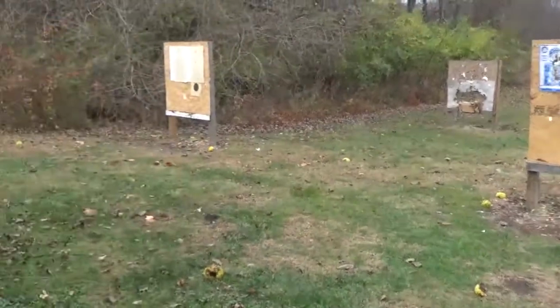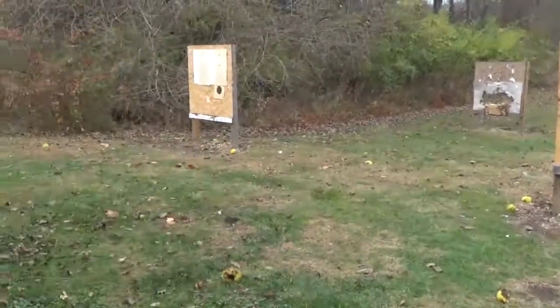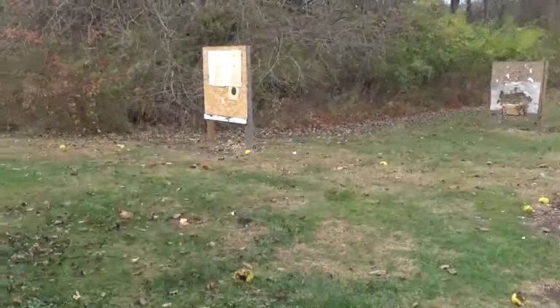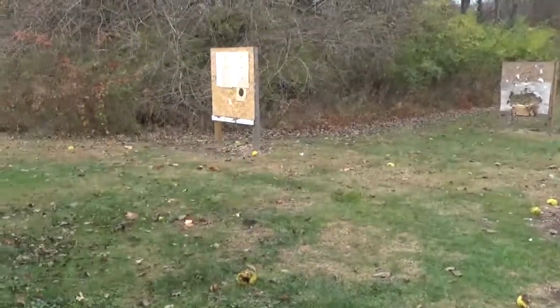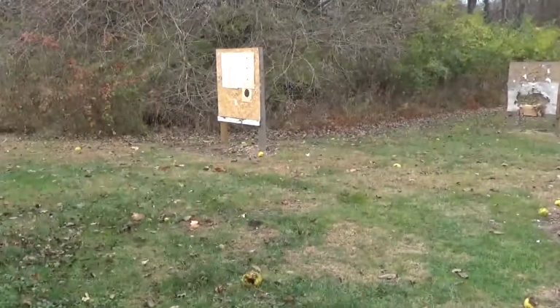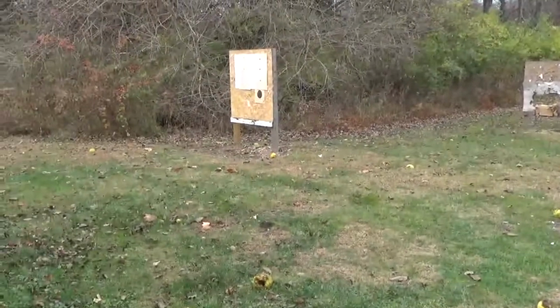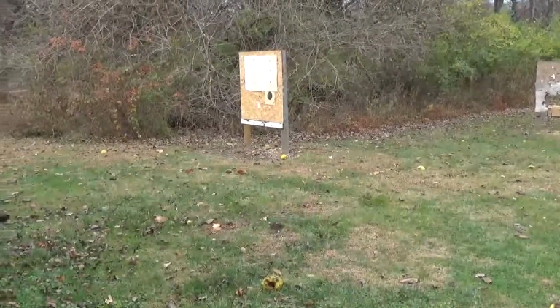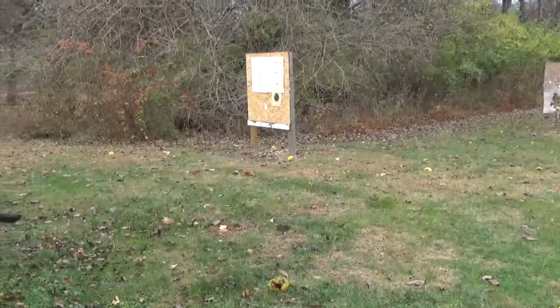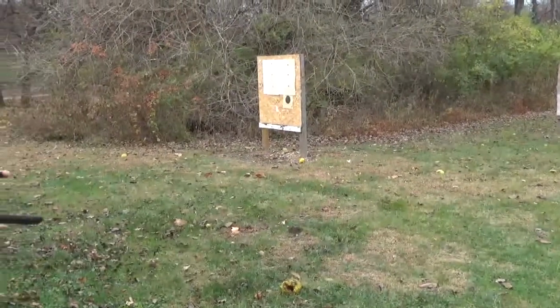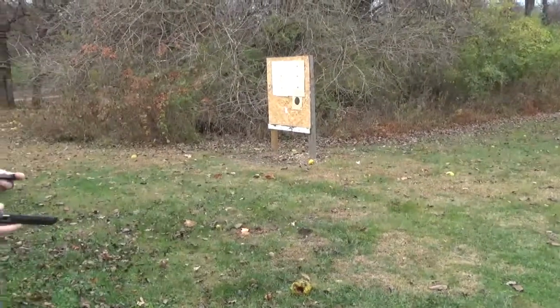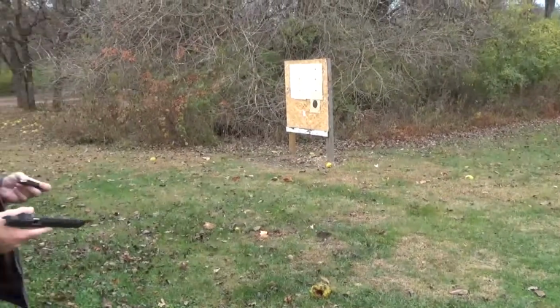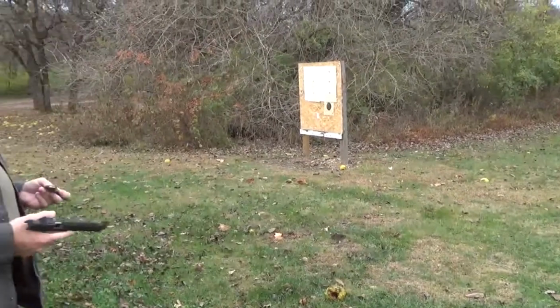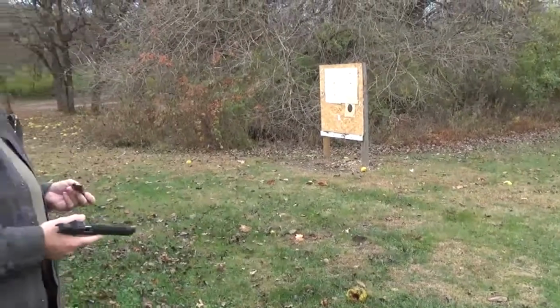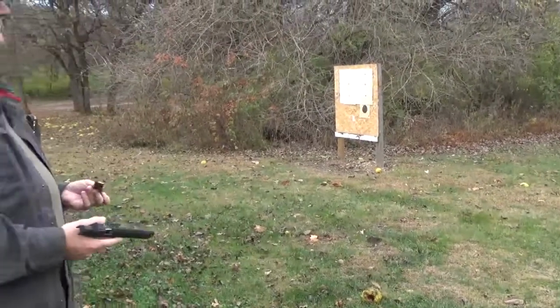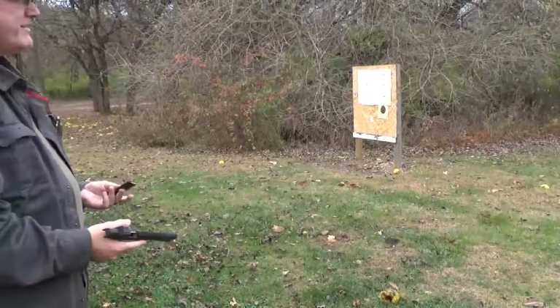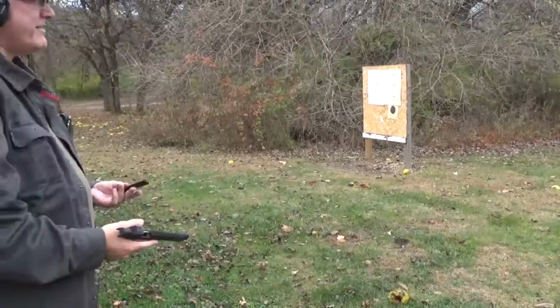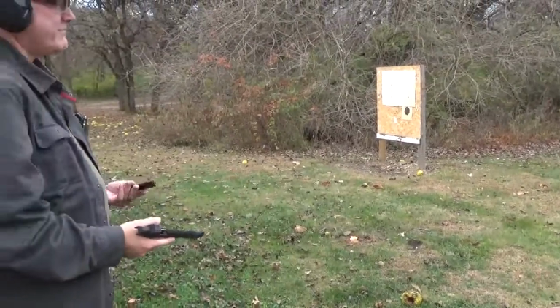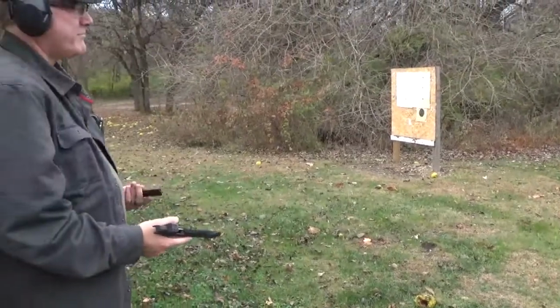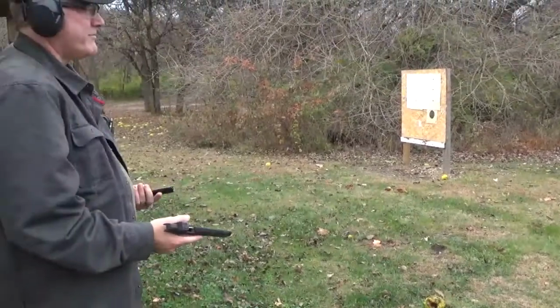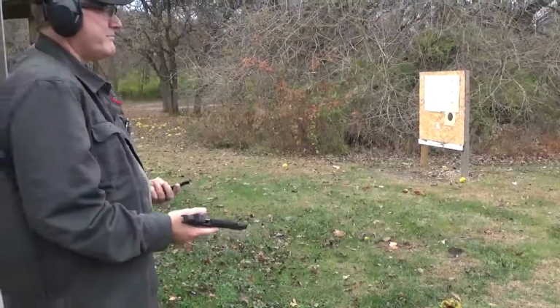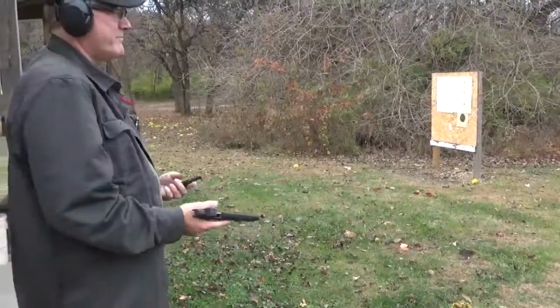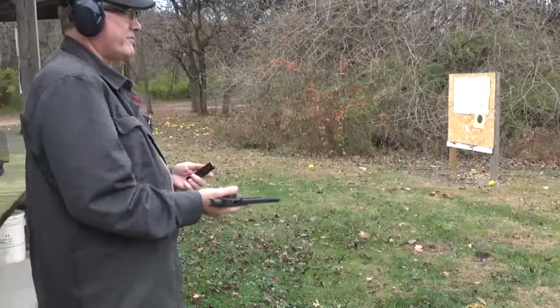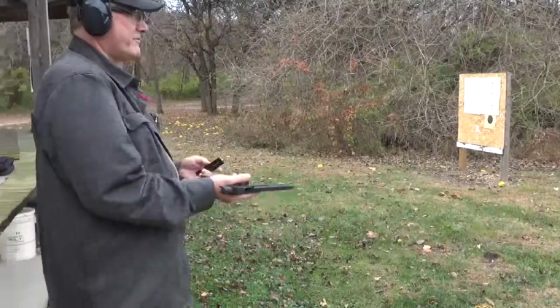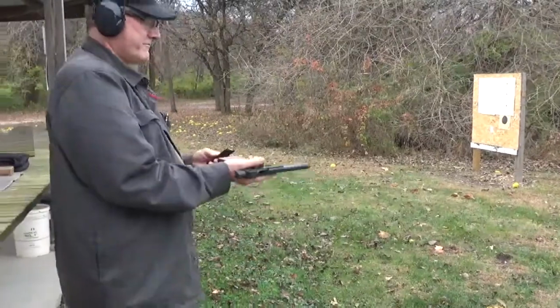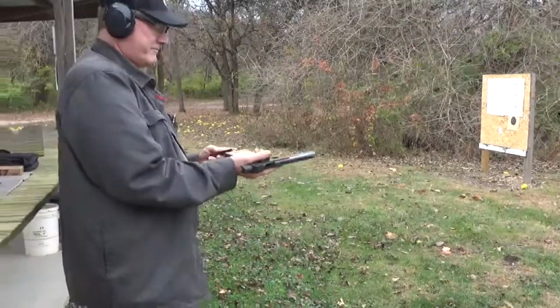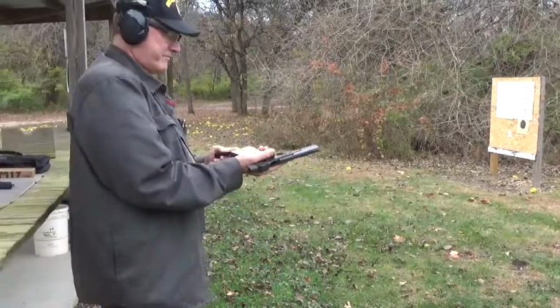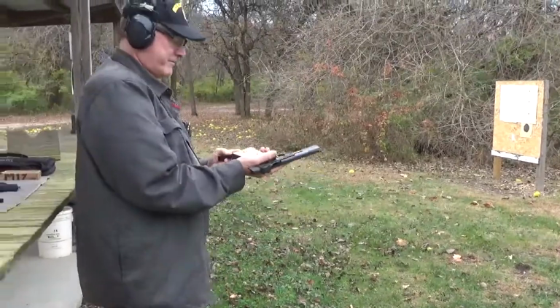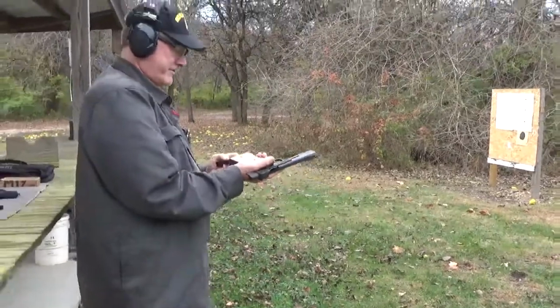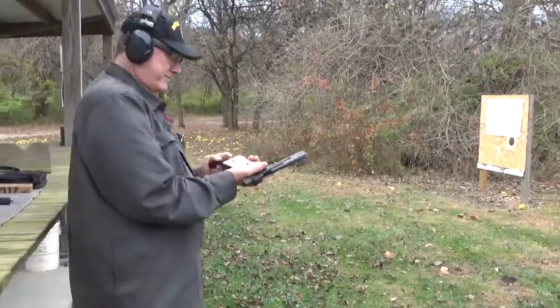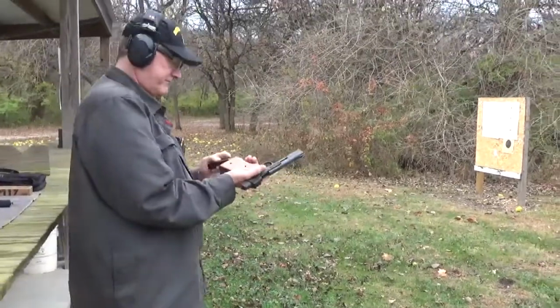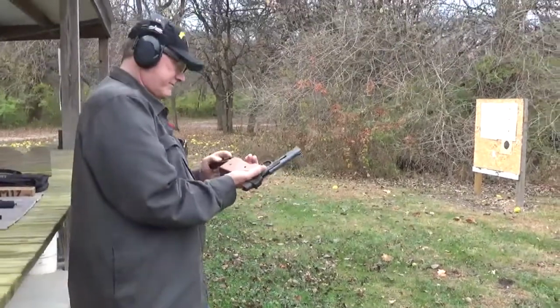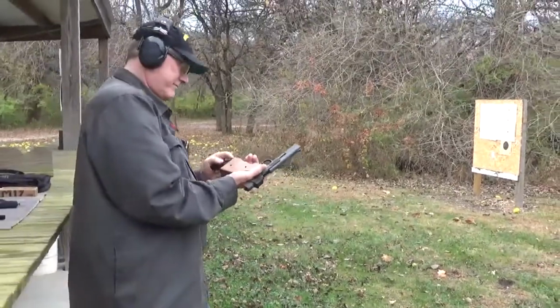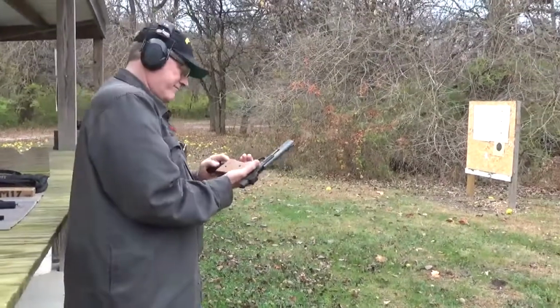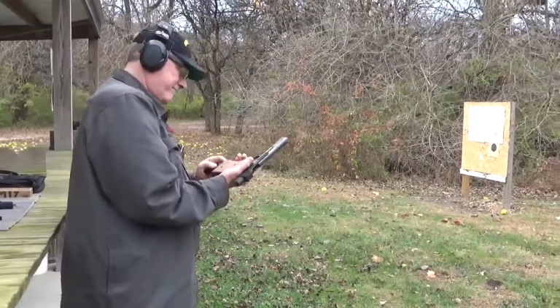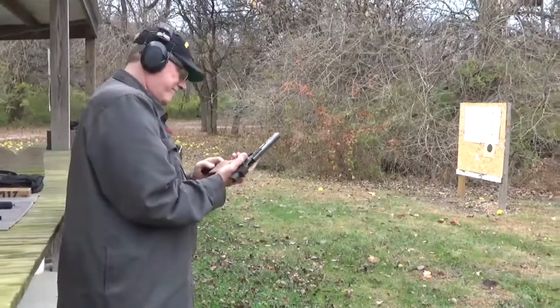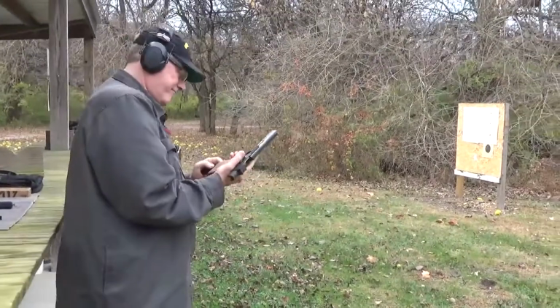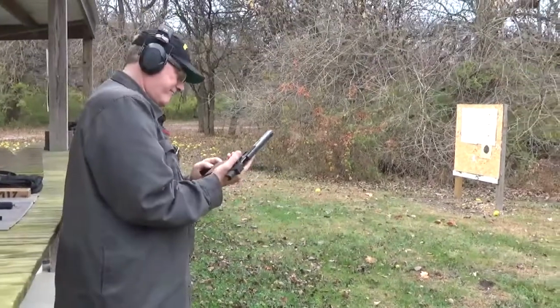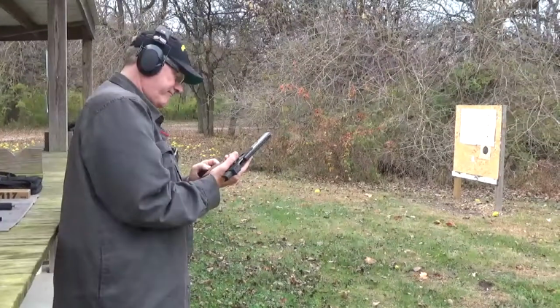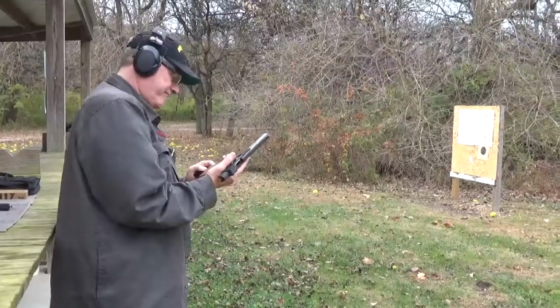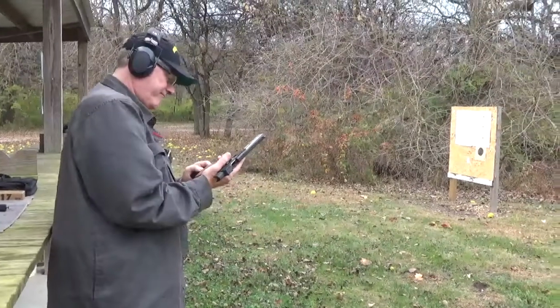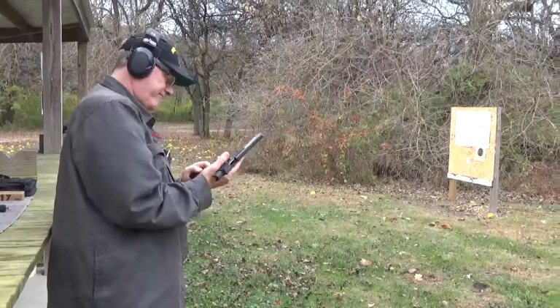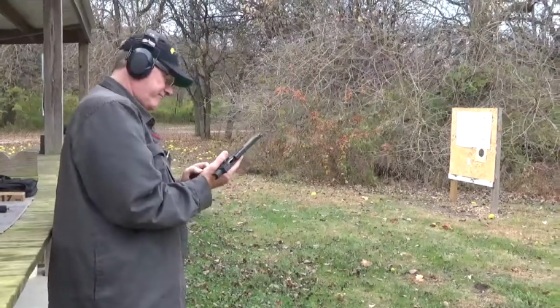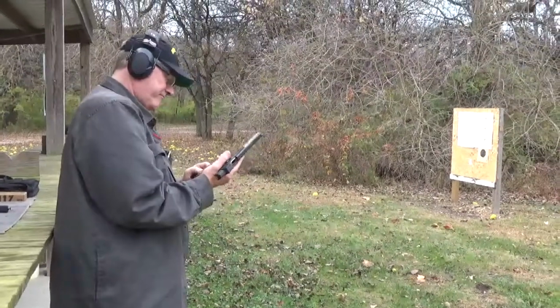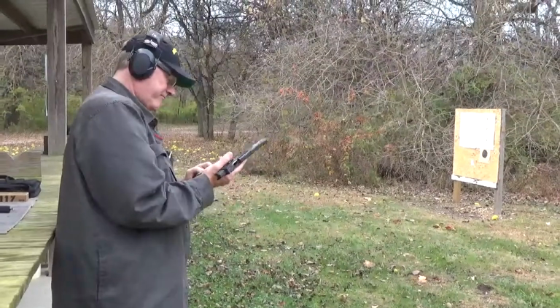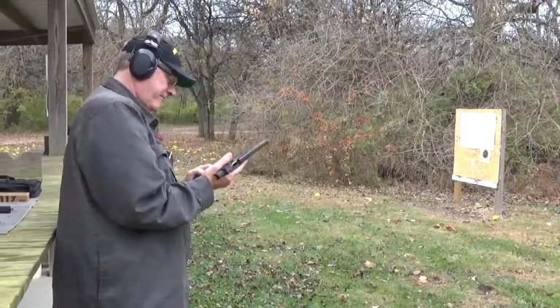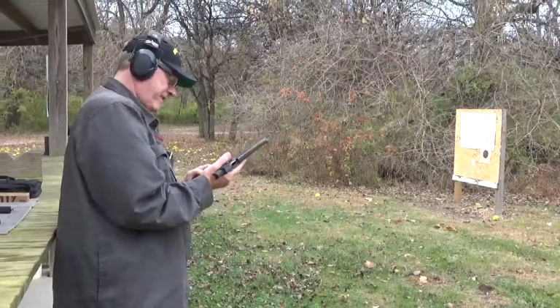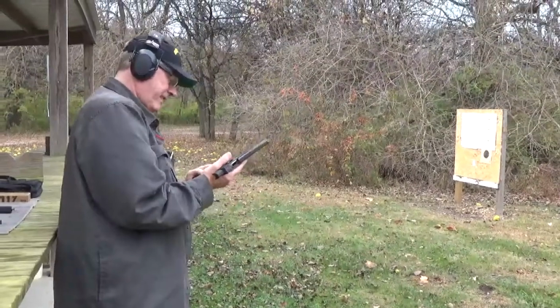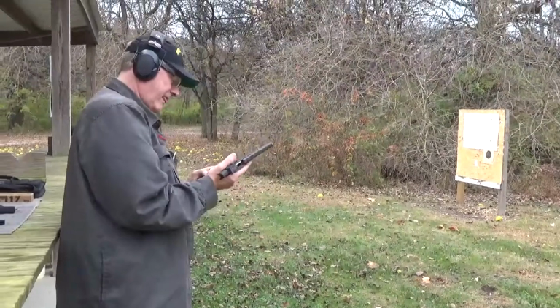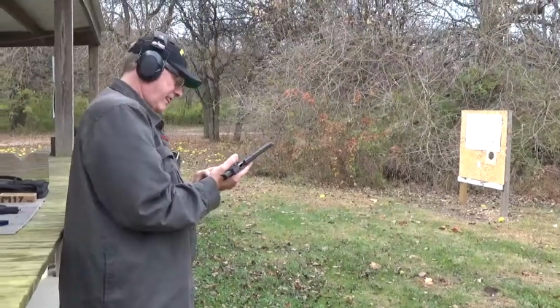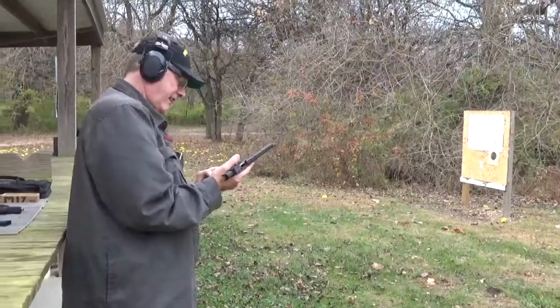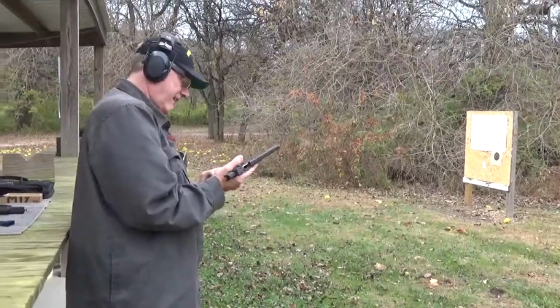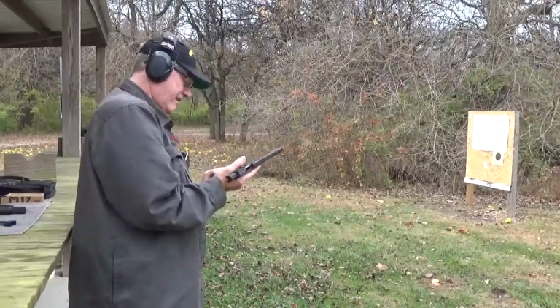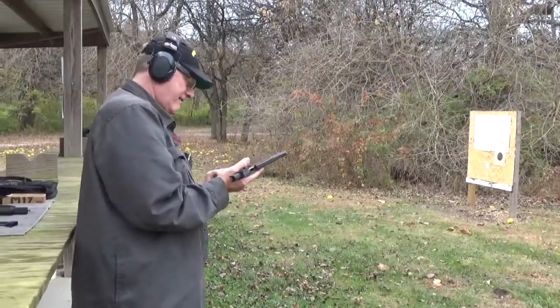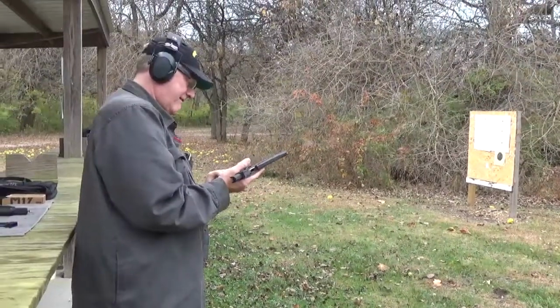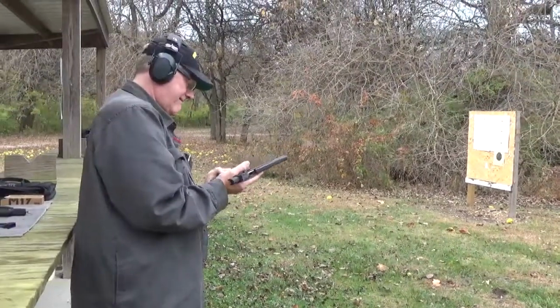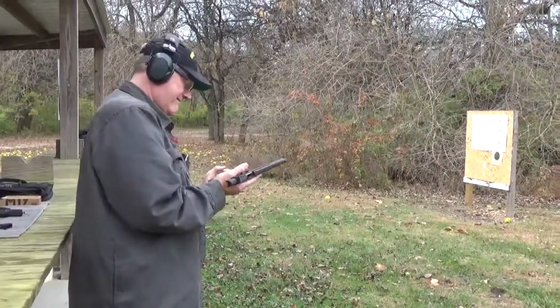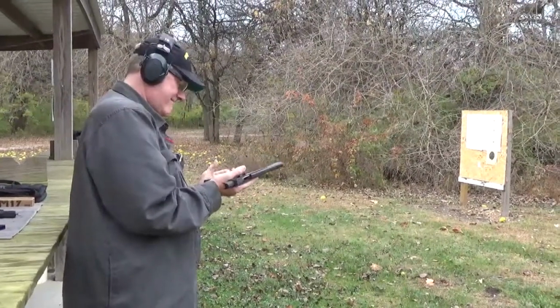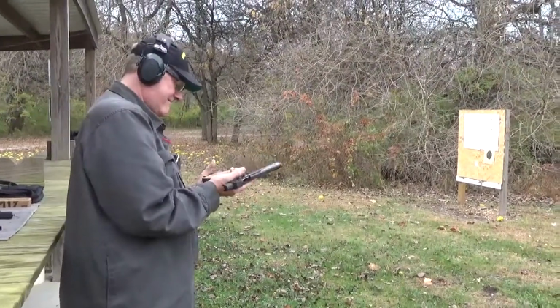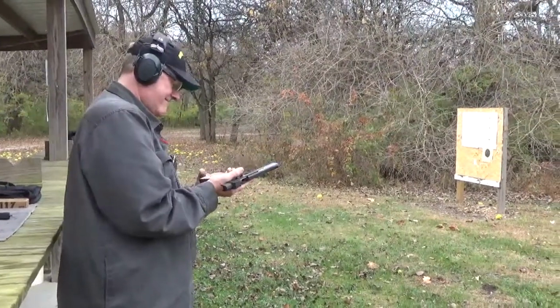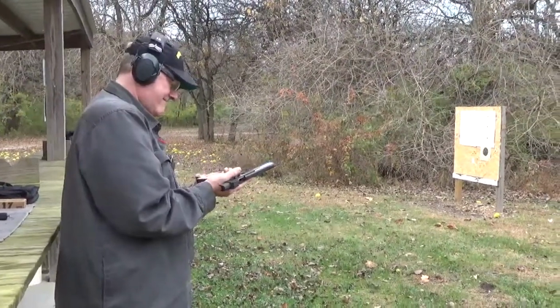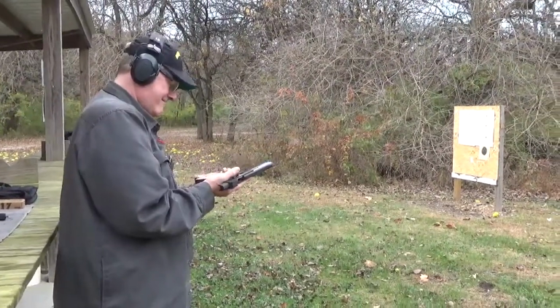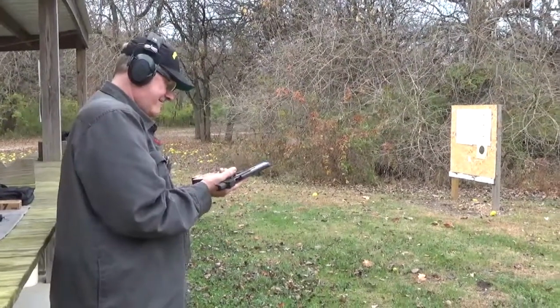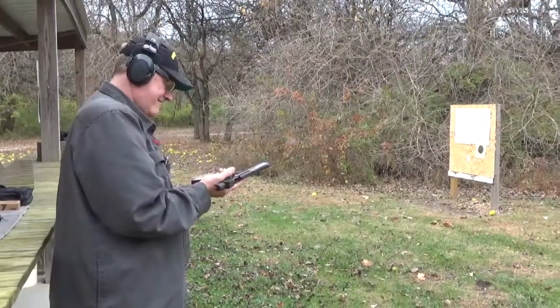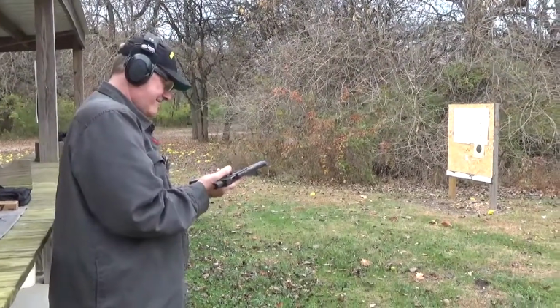Putting them all over the place. This one I might have to adjust the sights on. The 230 was perfect.